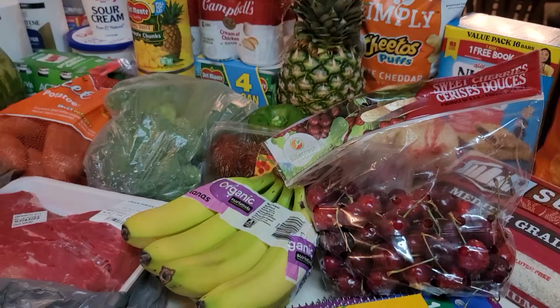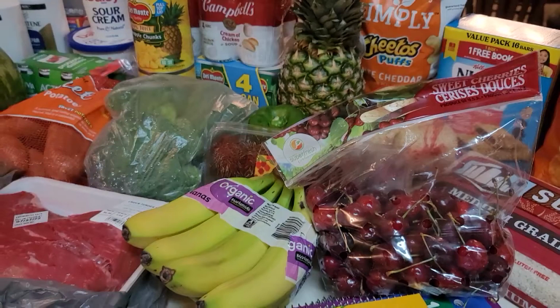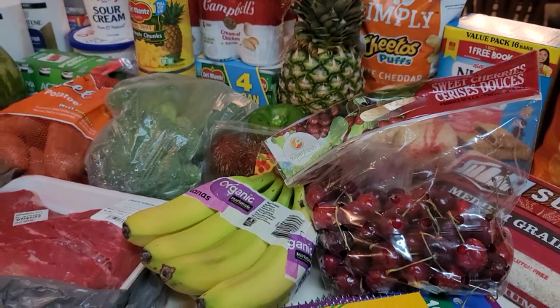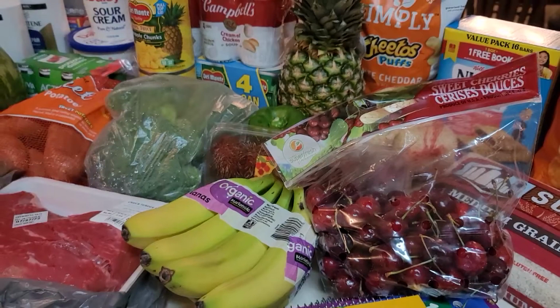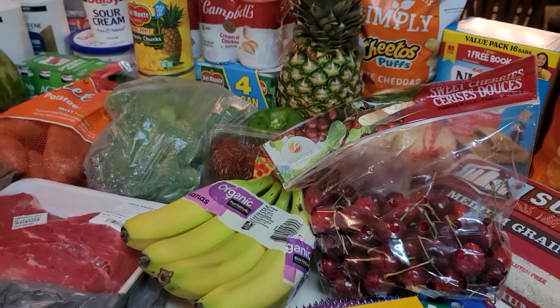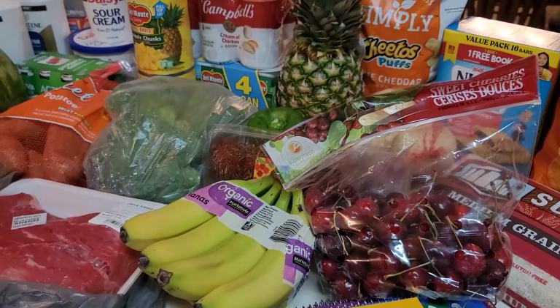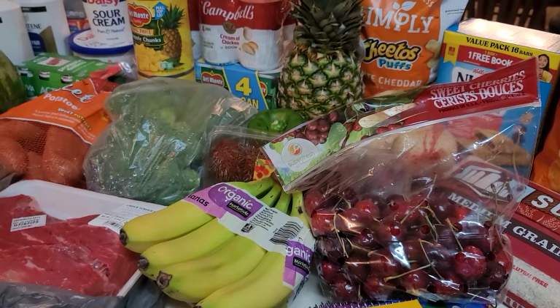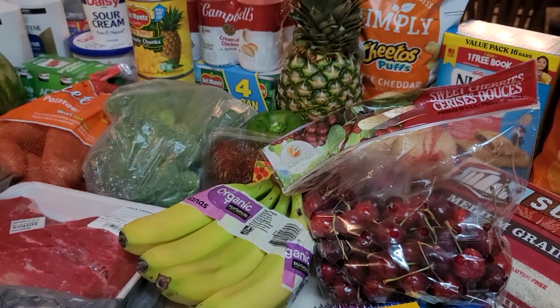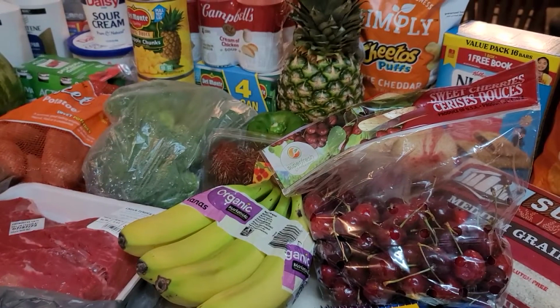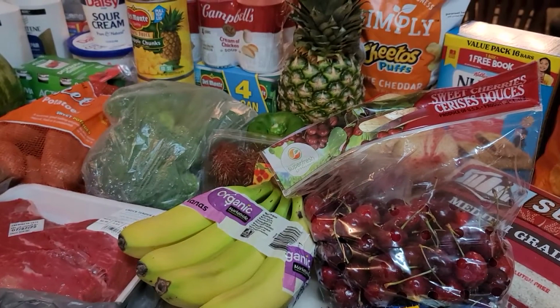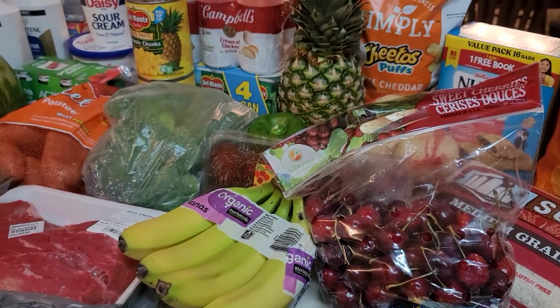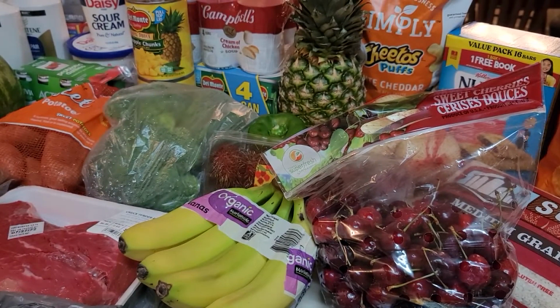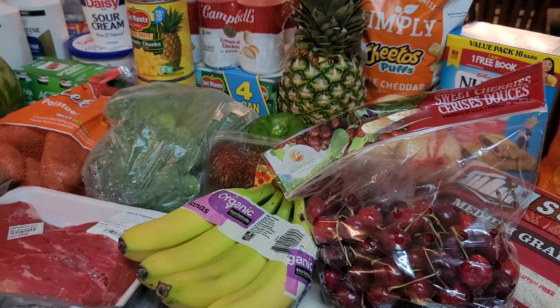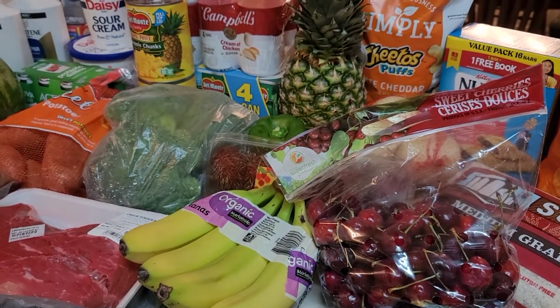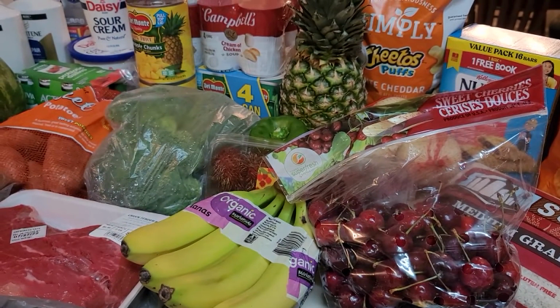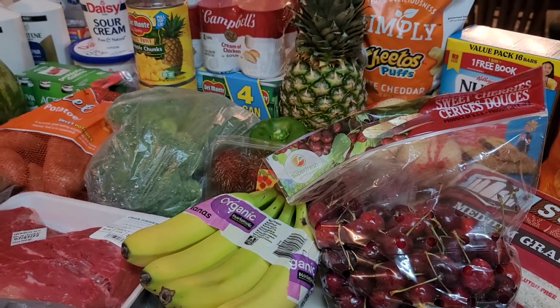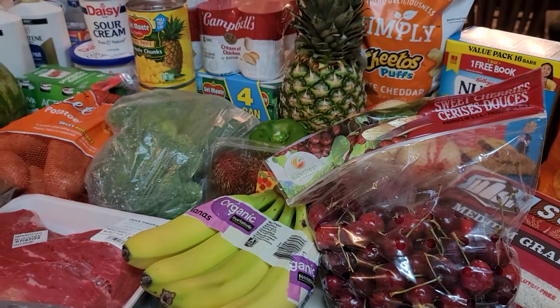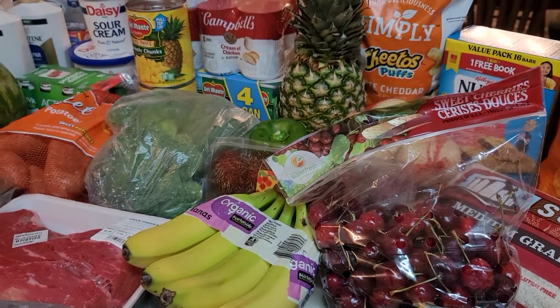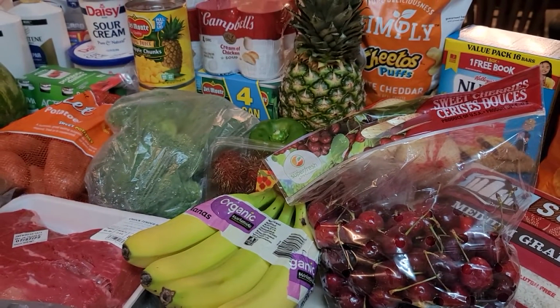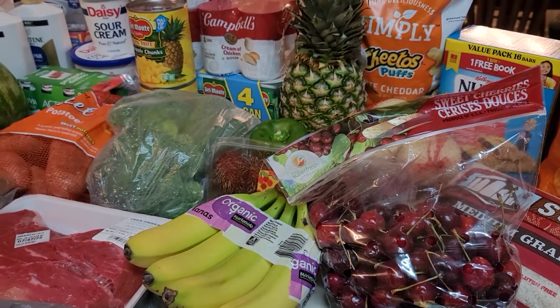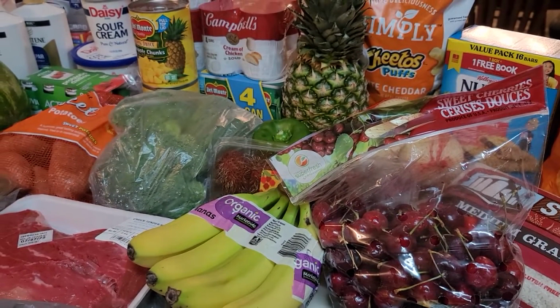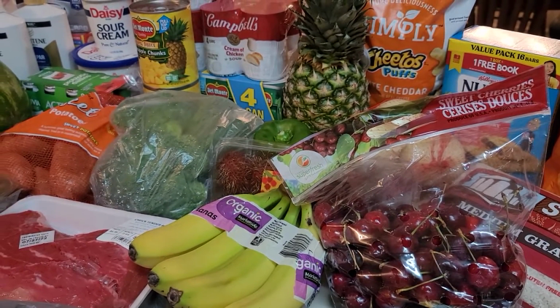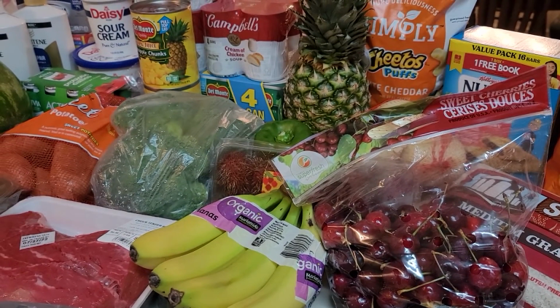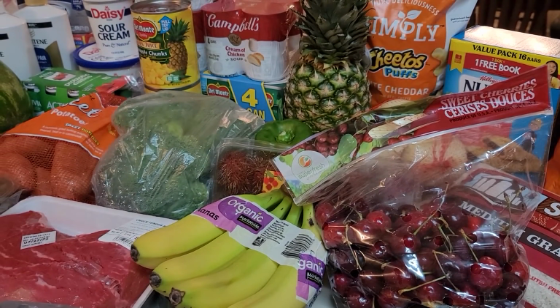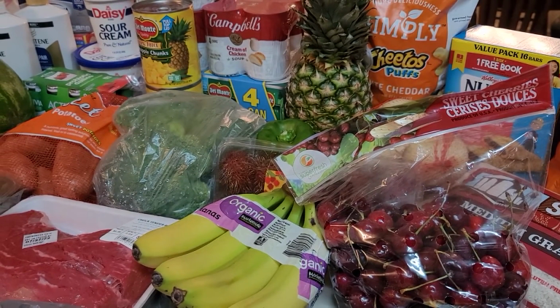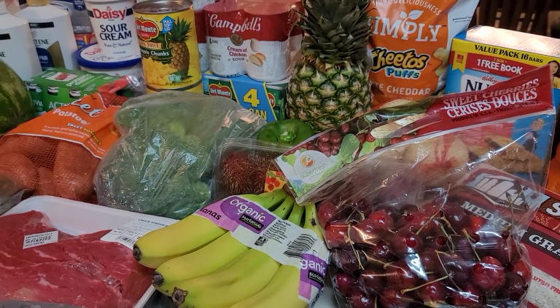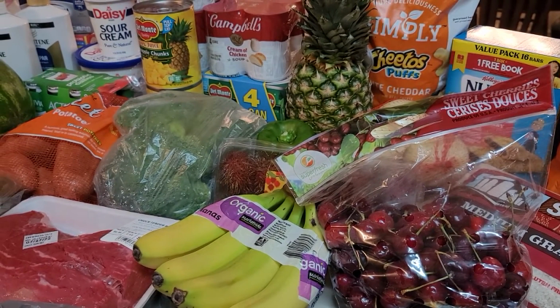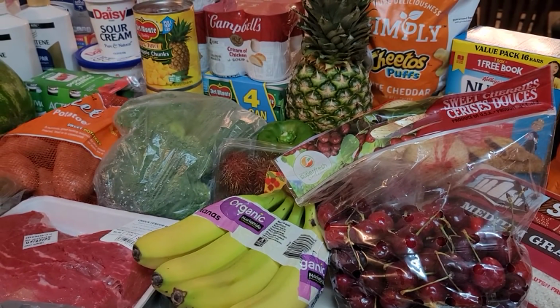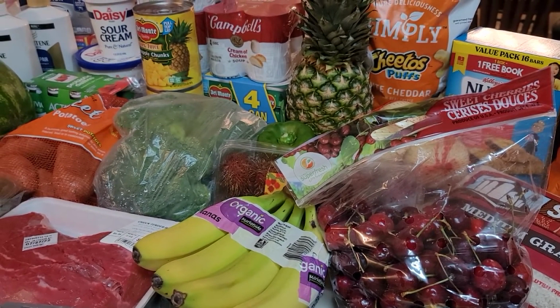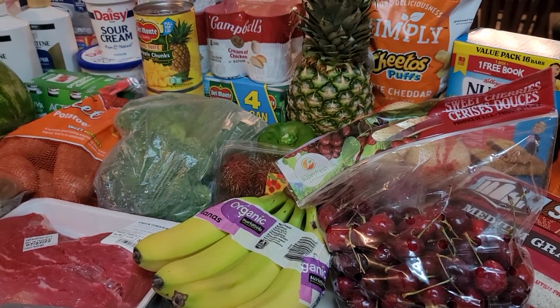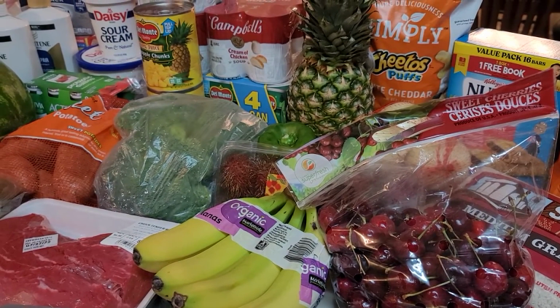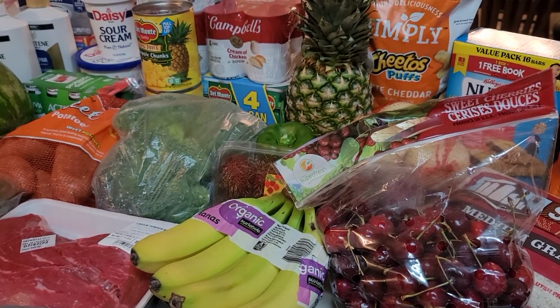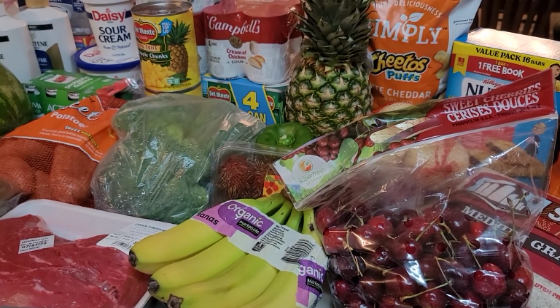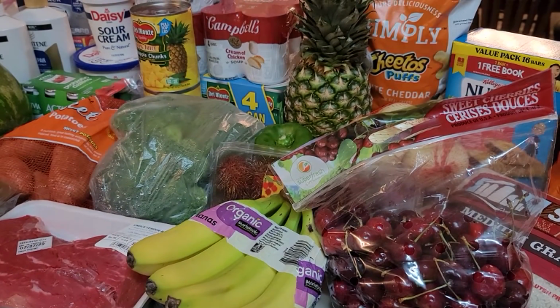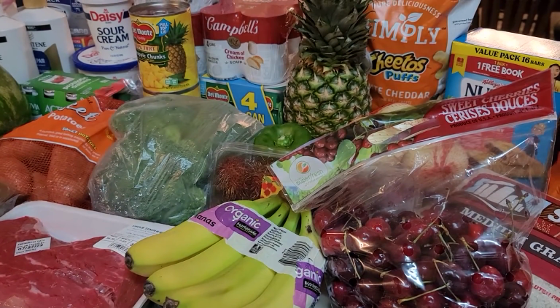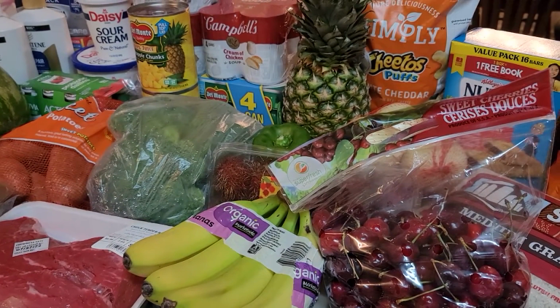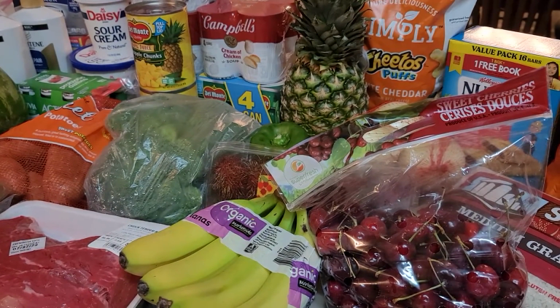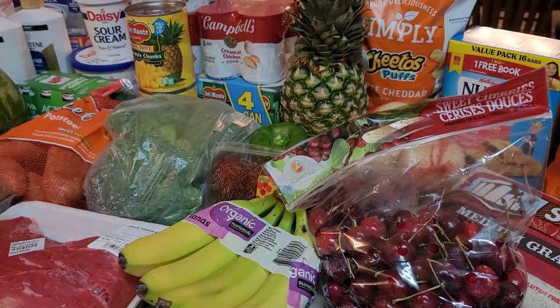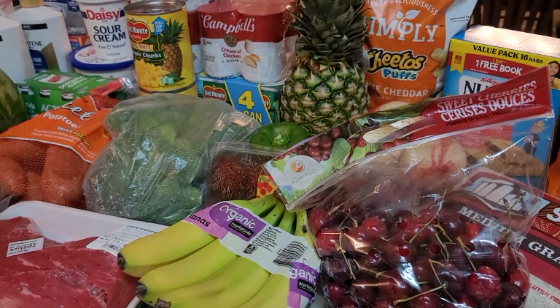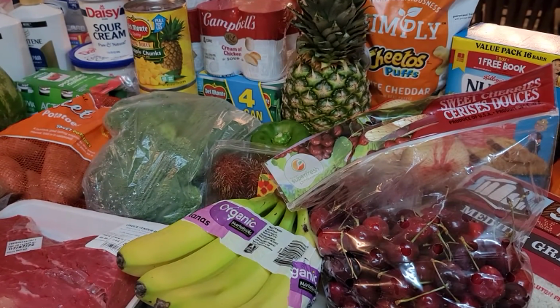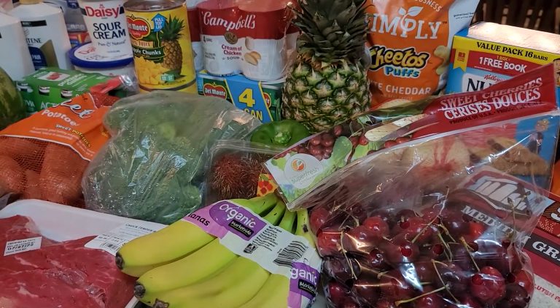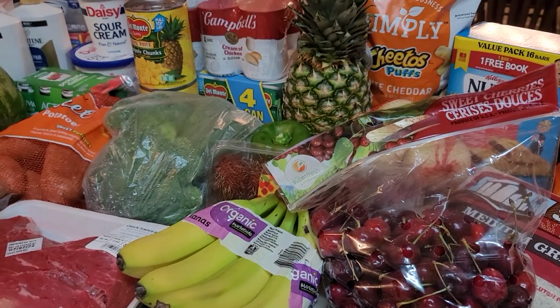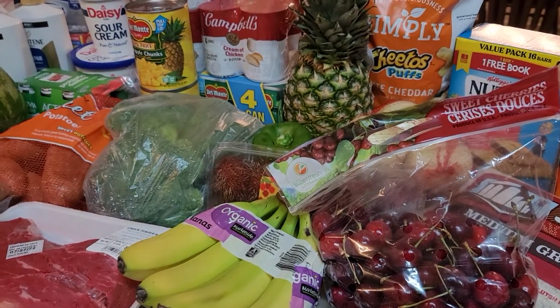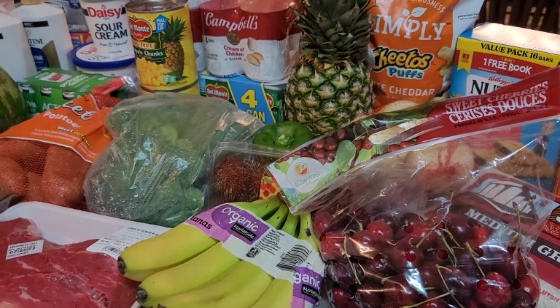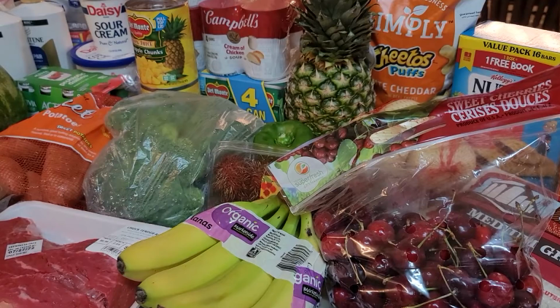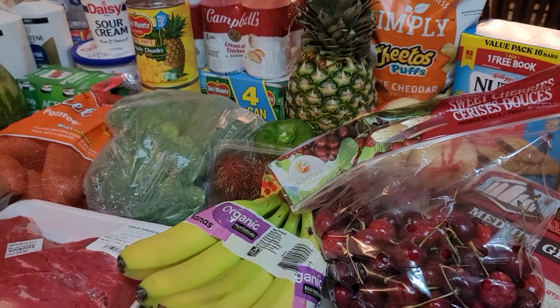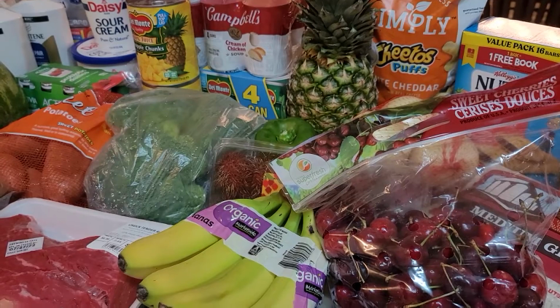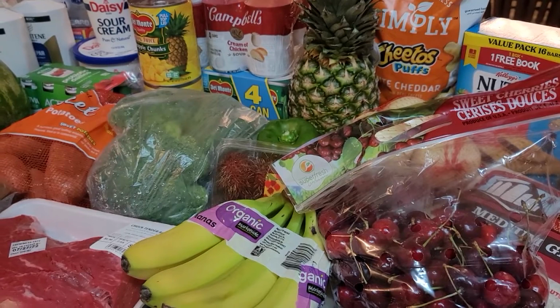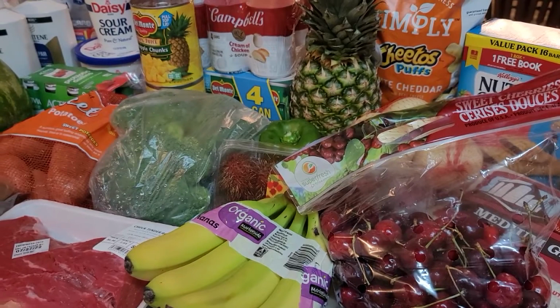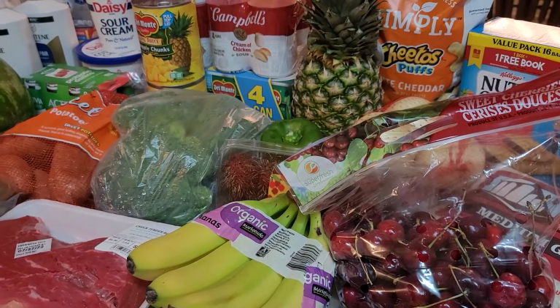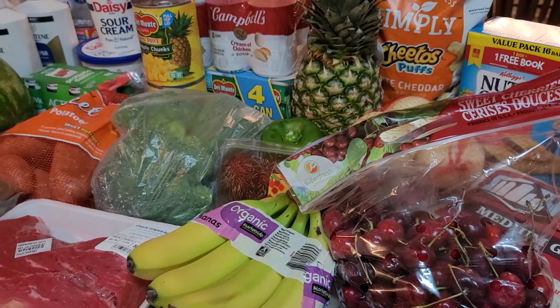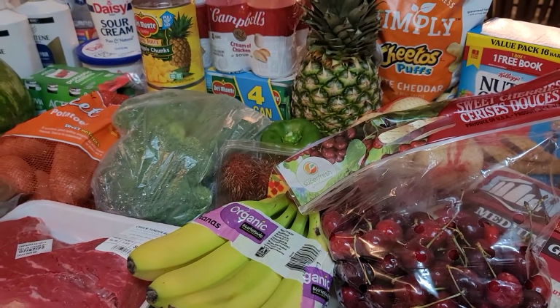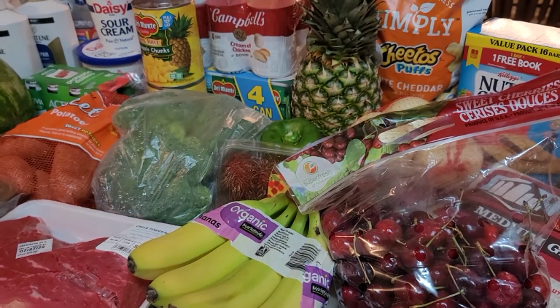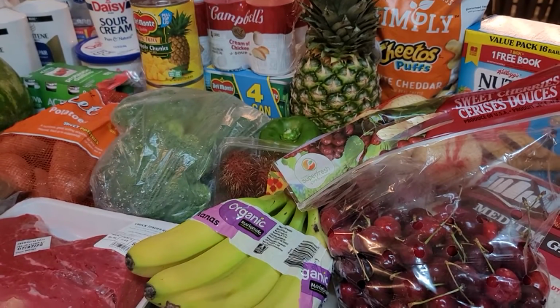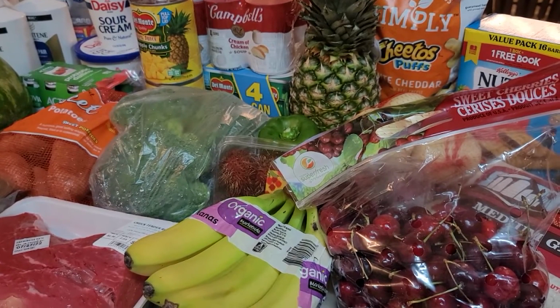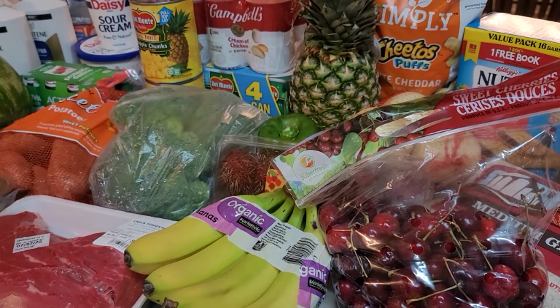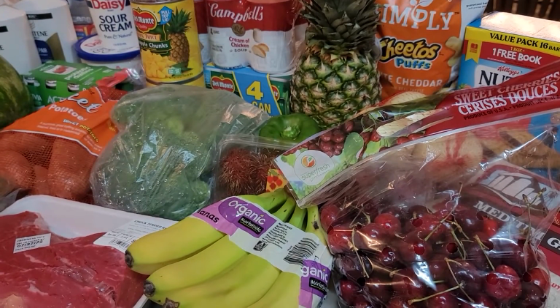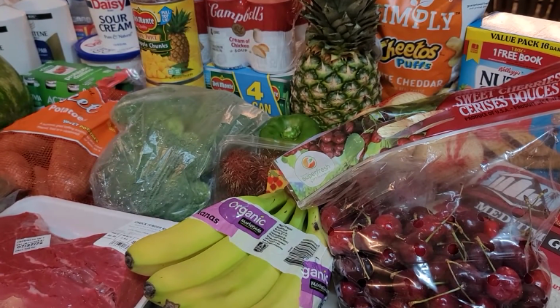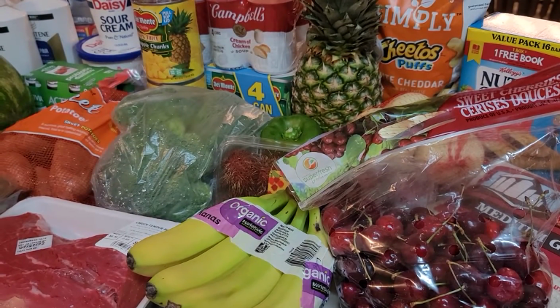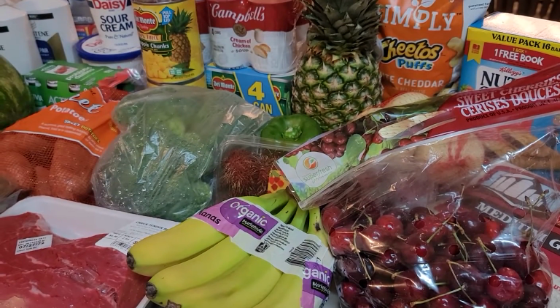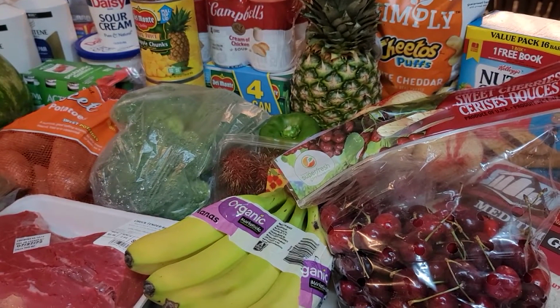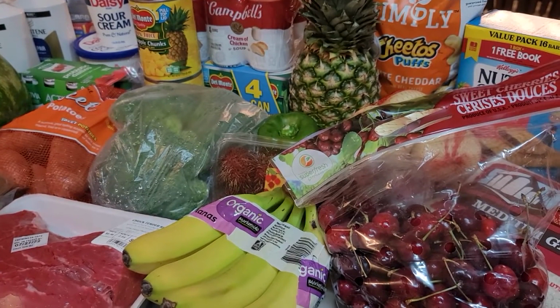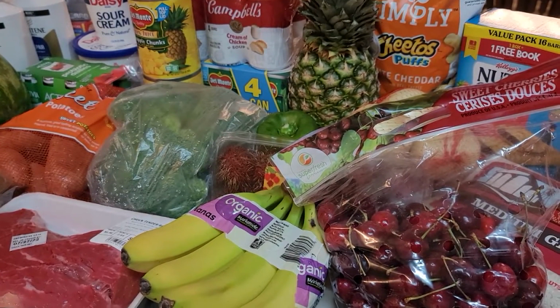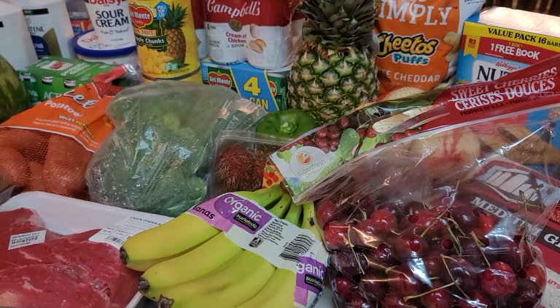Hello everyone! Welcome to my channel. My name is Laura. Today I'm going to share with you my Walmart grocery haul. I spent just about $250.